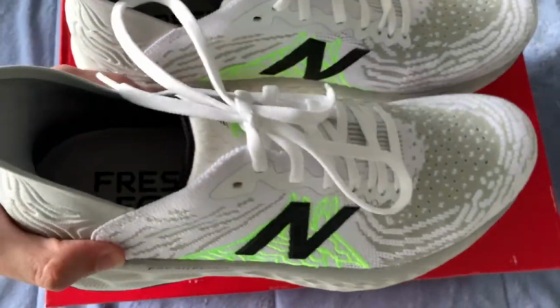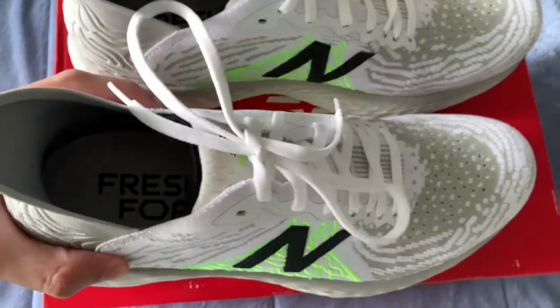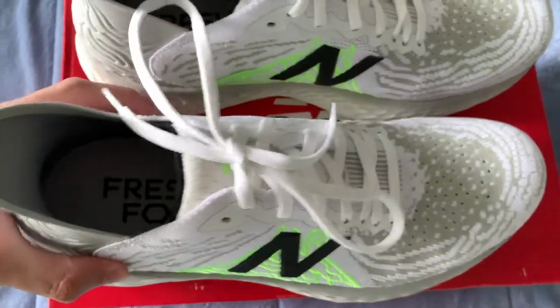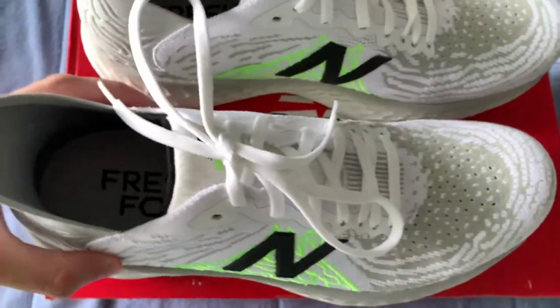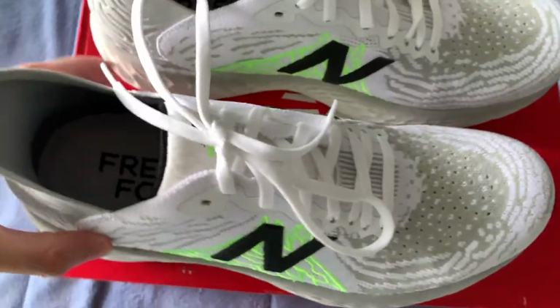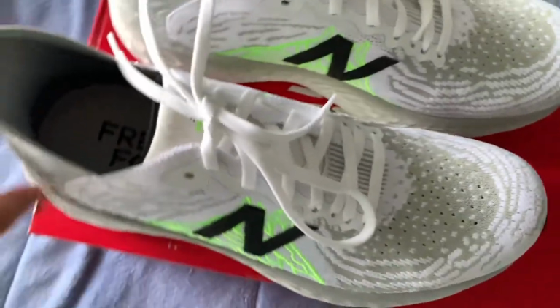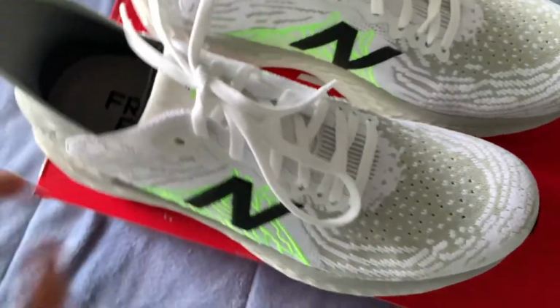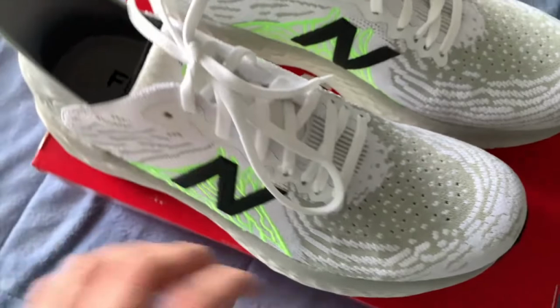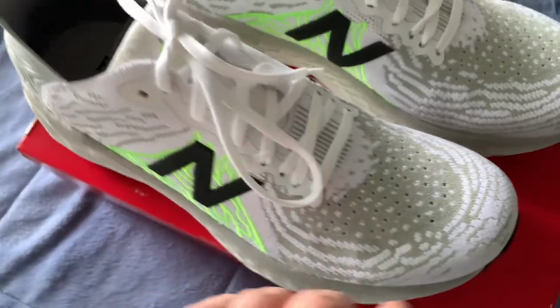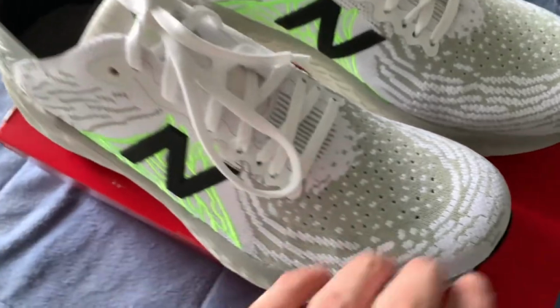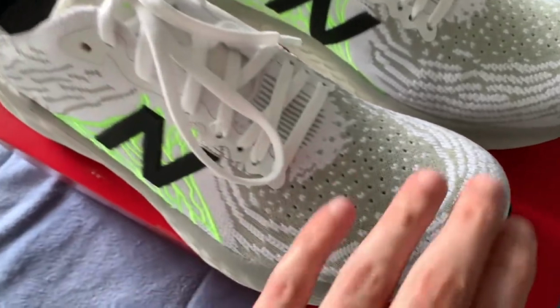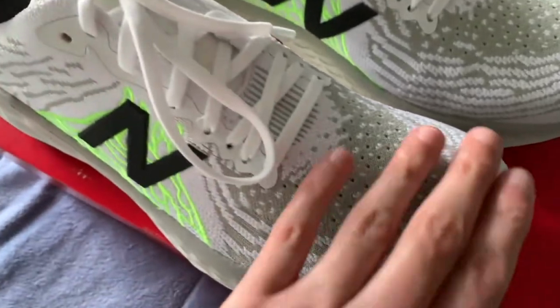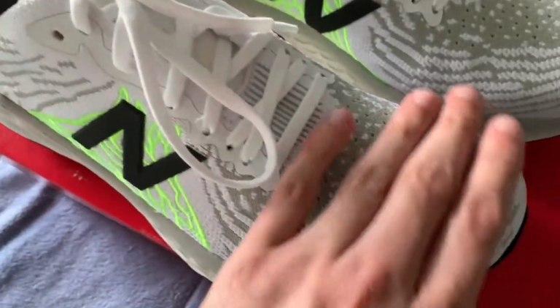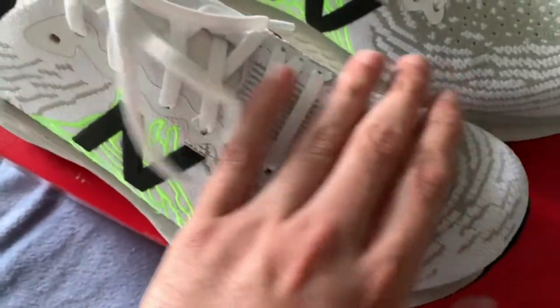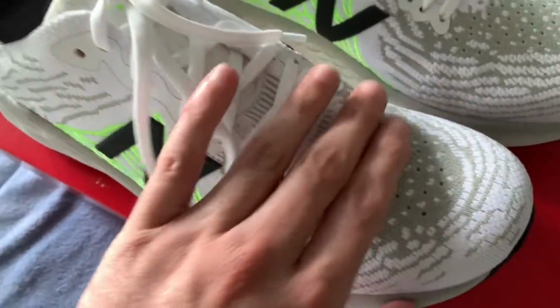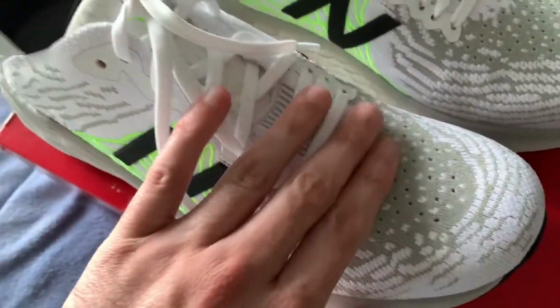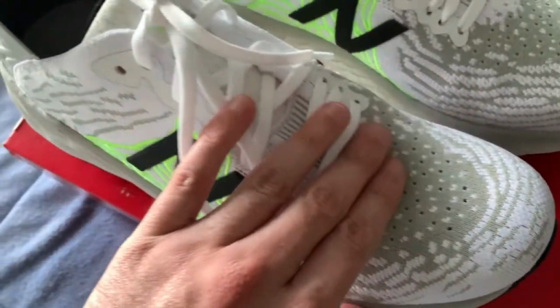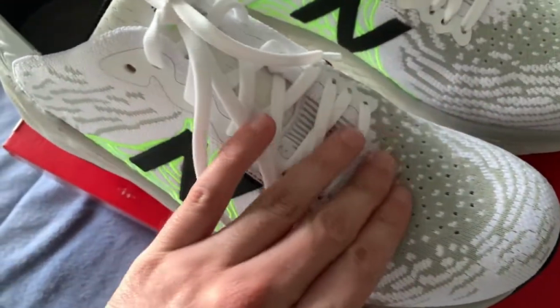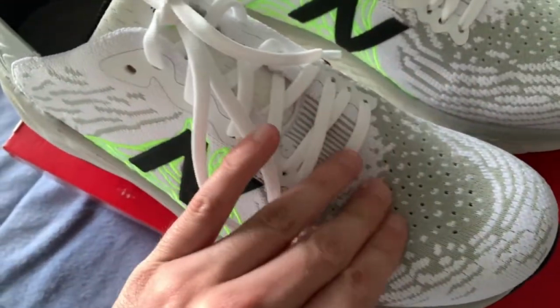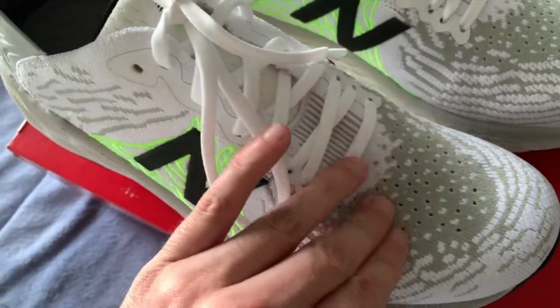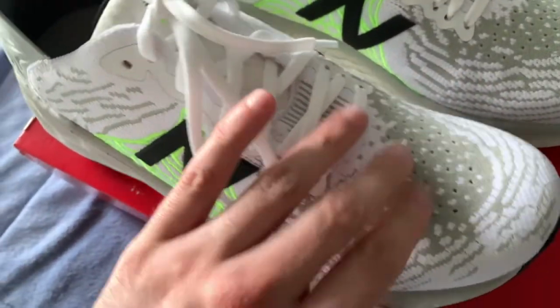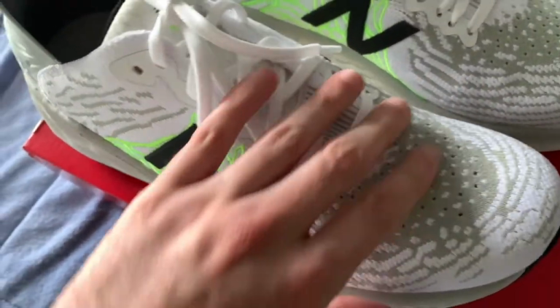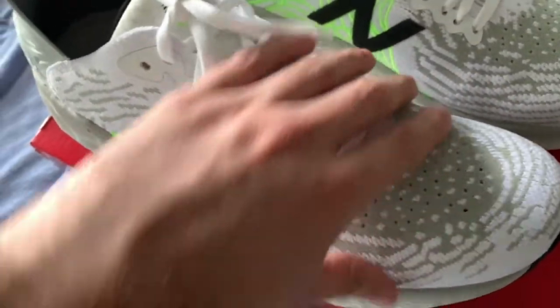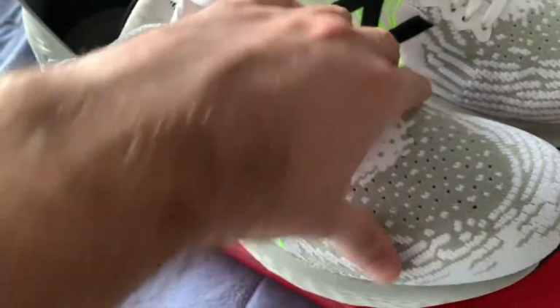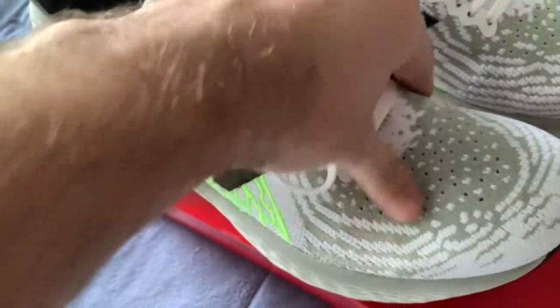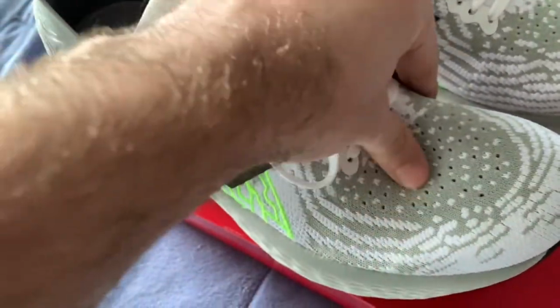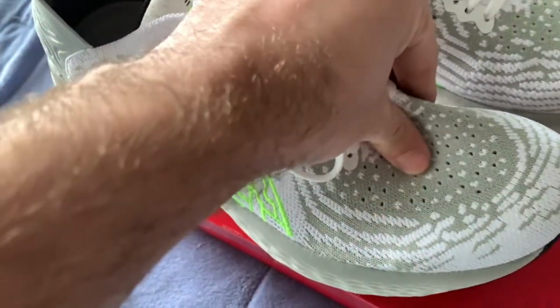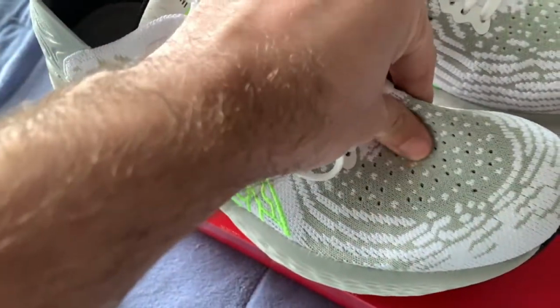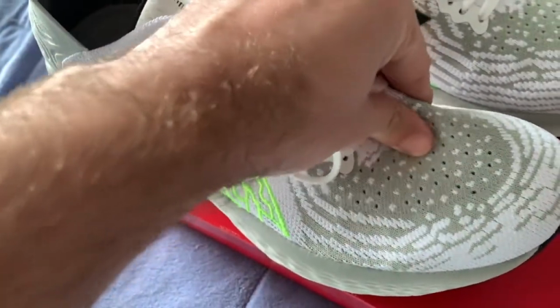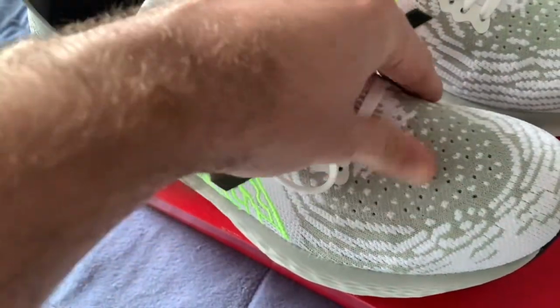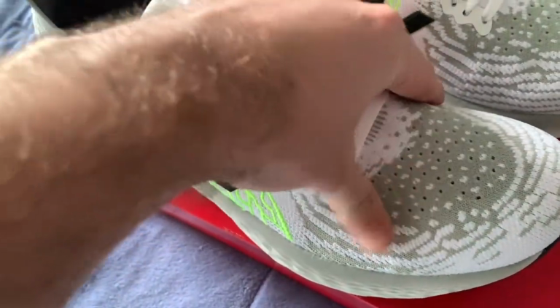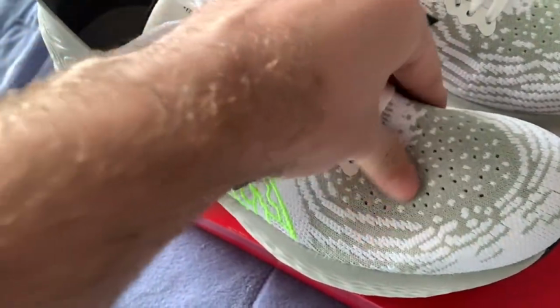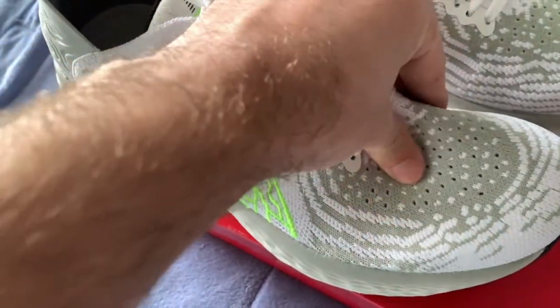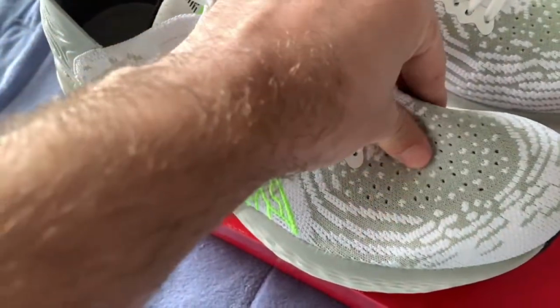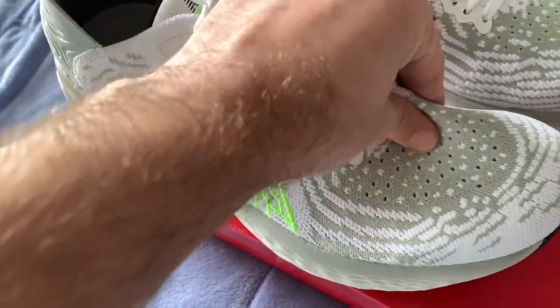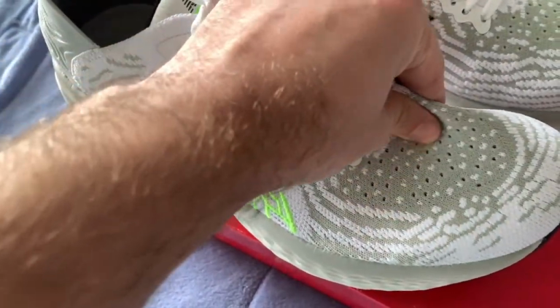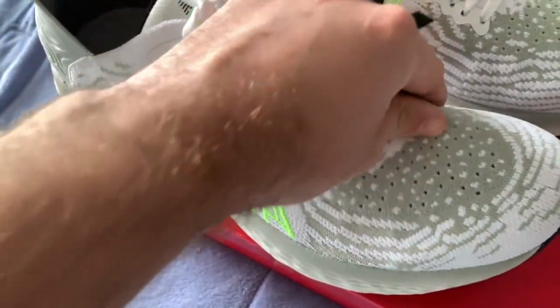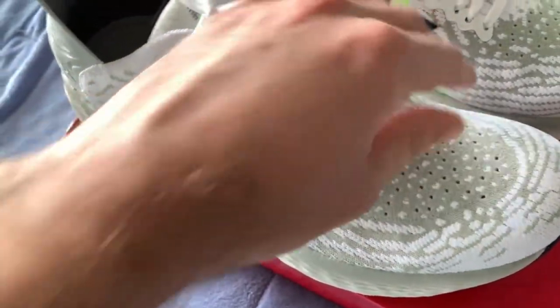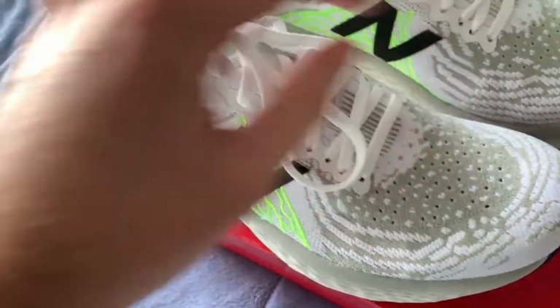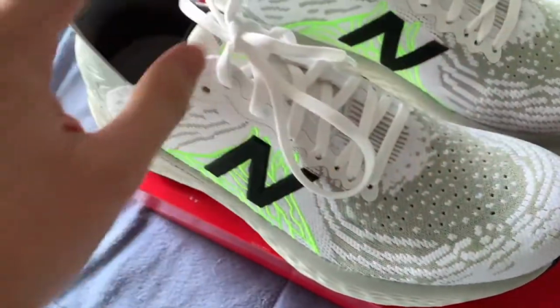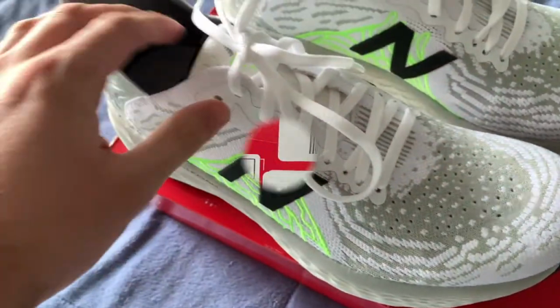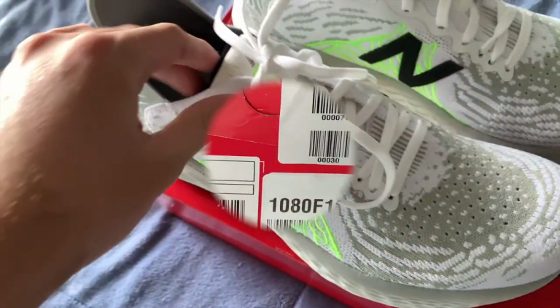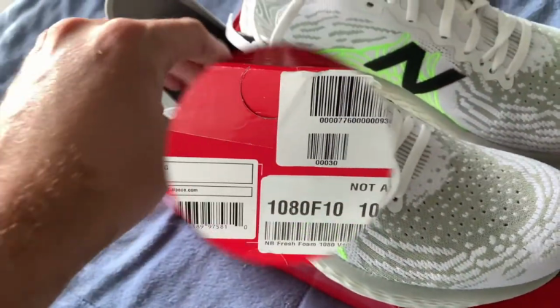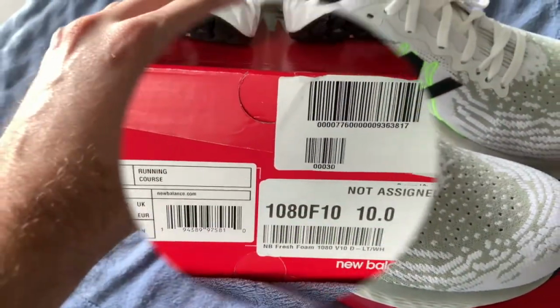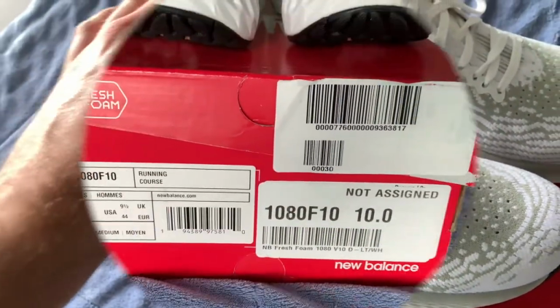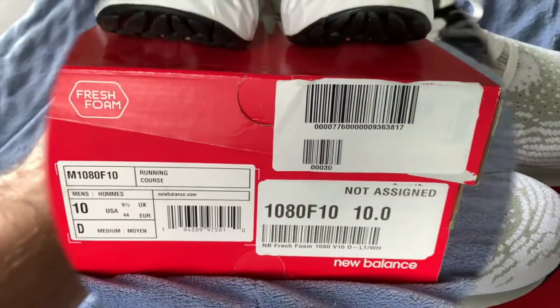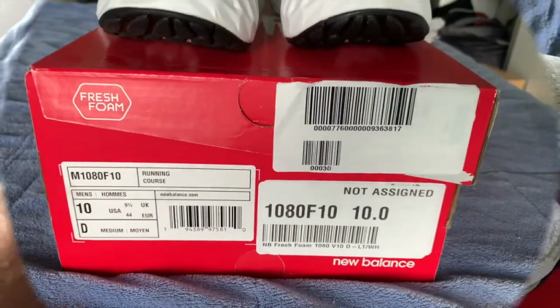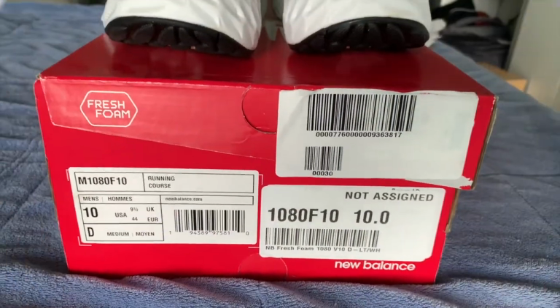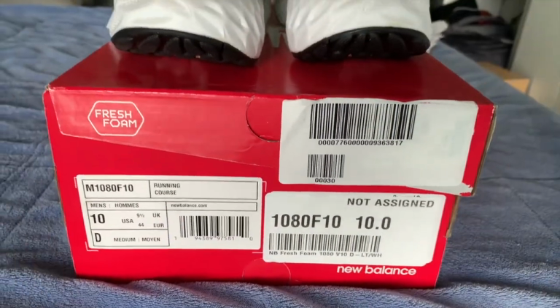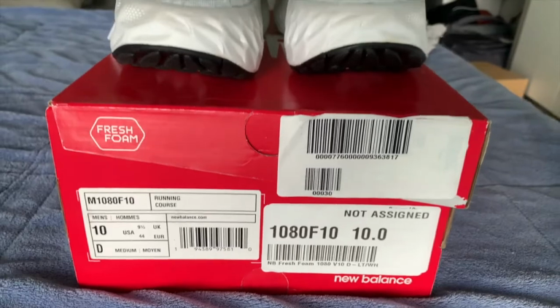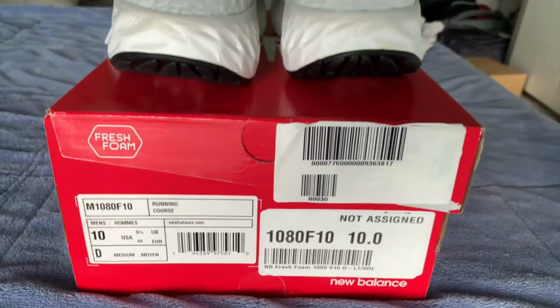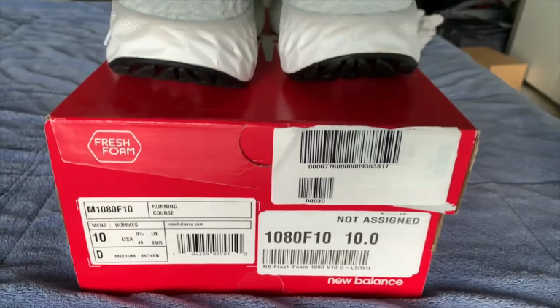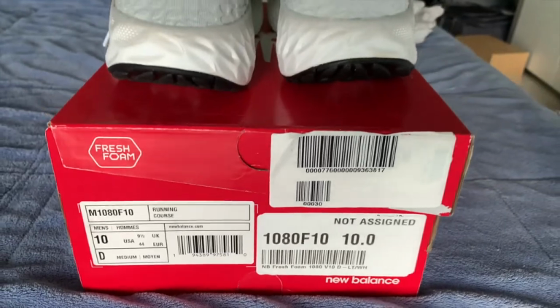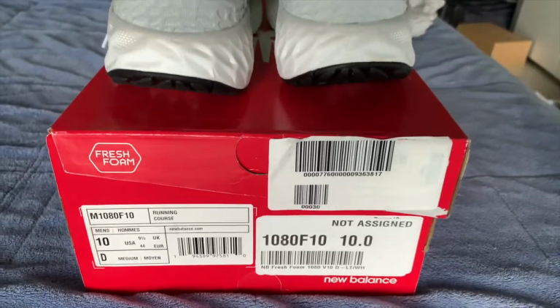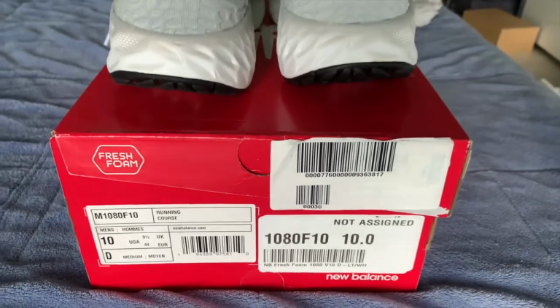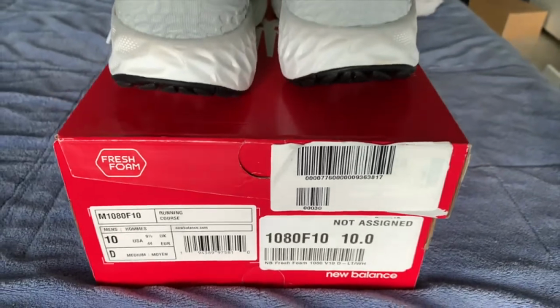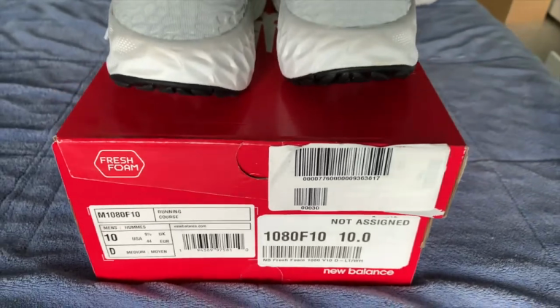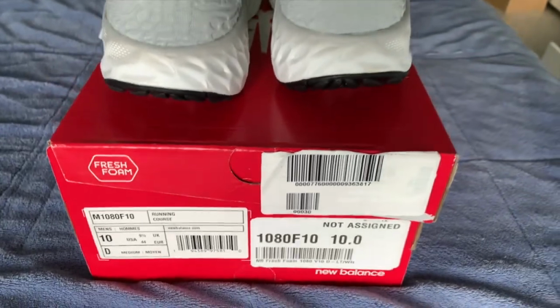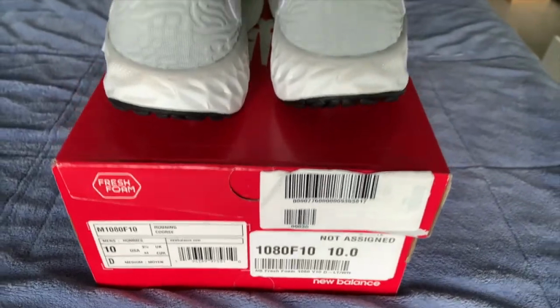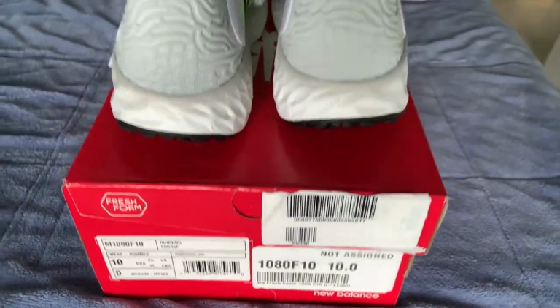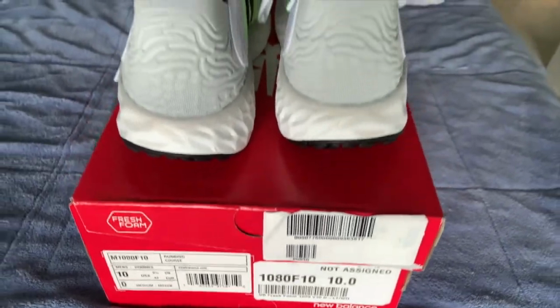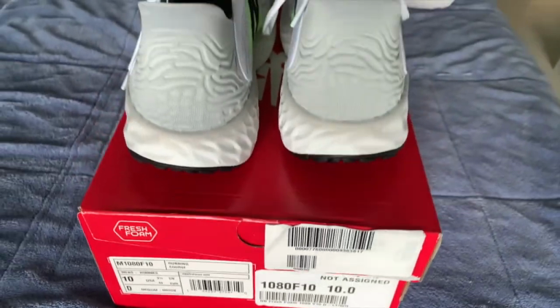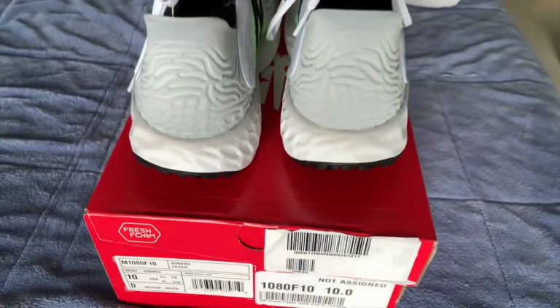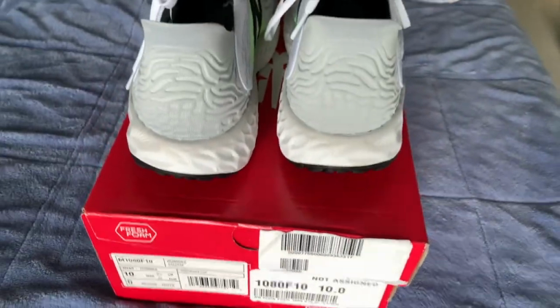The midsole features Fresh Foam X, New Balance's premium cushioning system. The insole is removable and is very plush and comfortable.